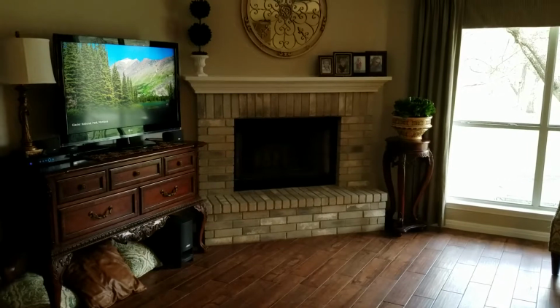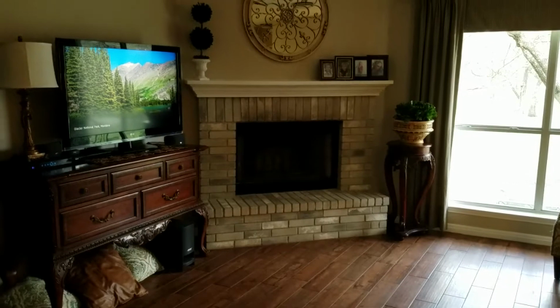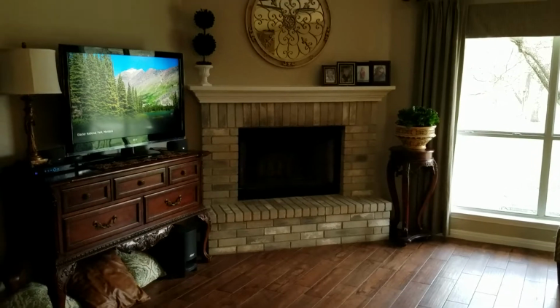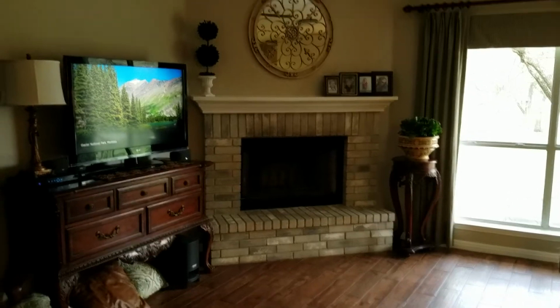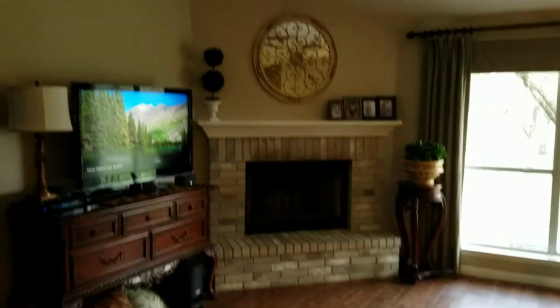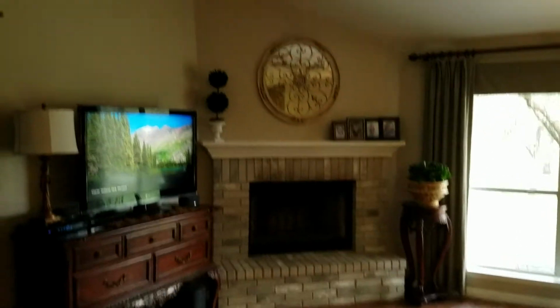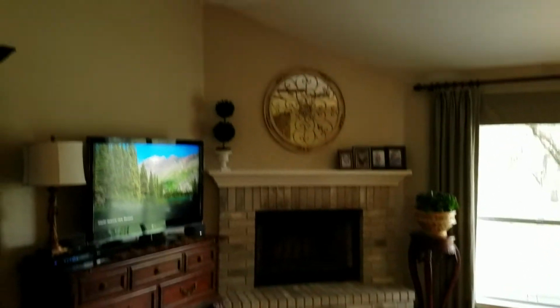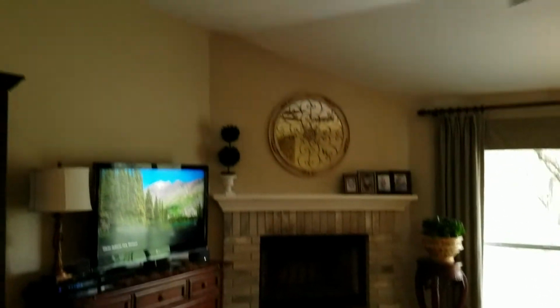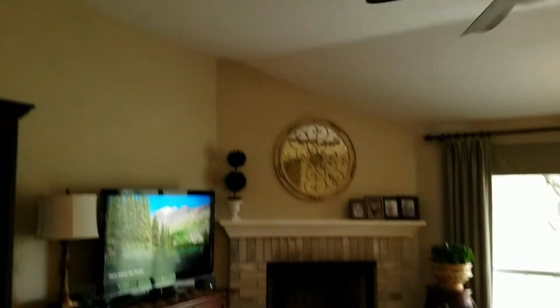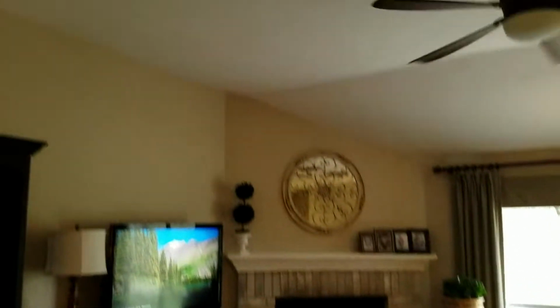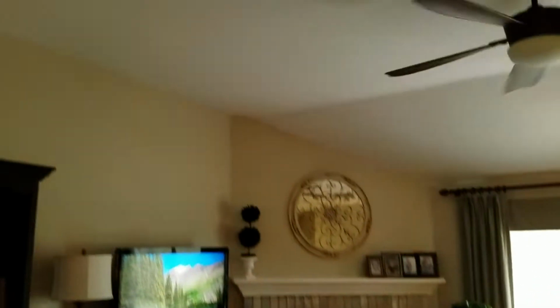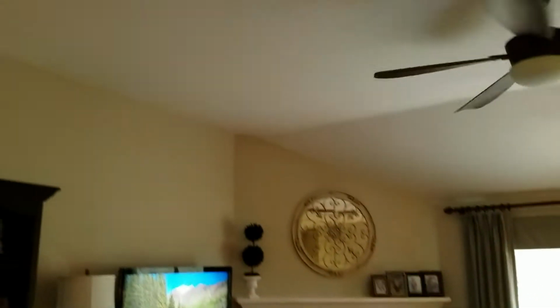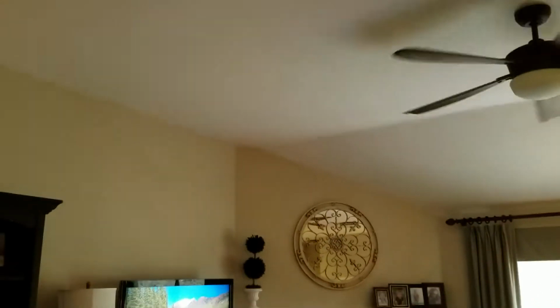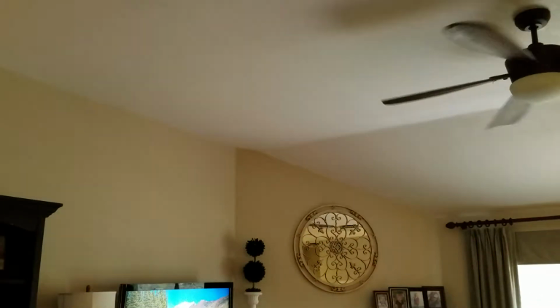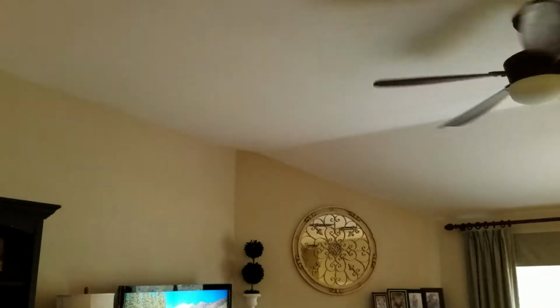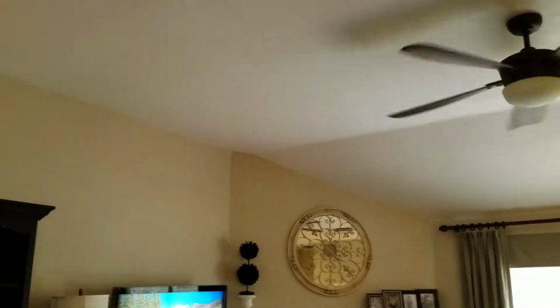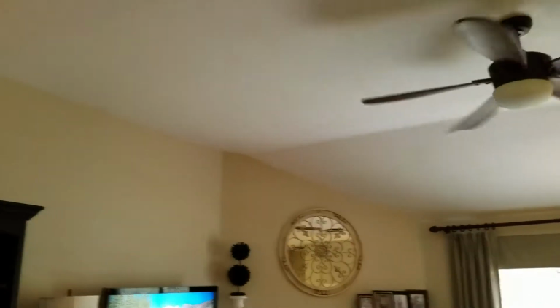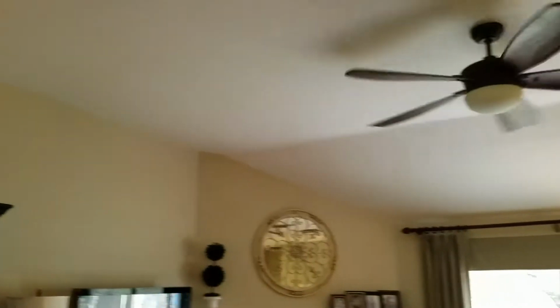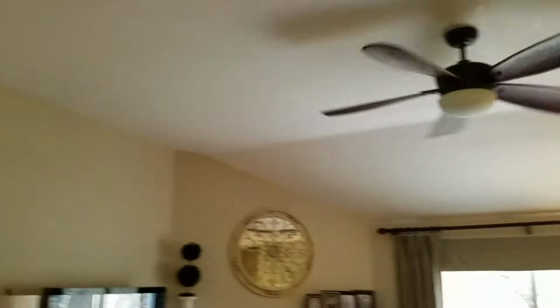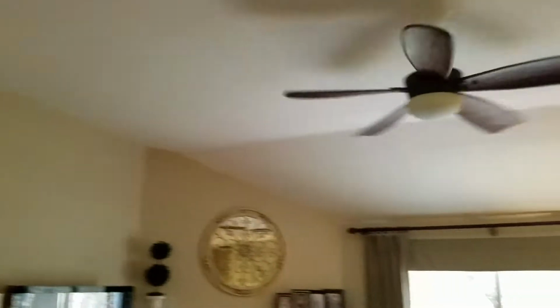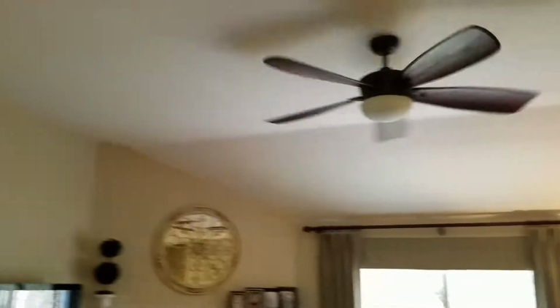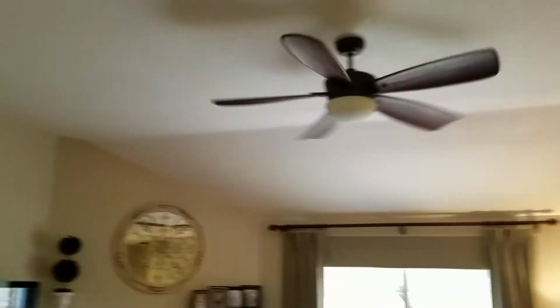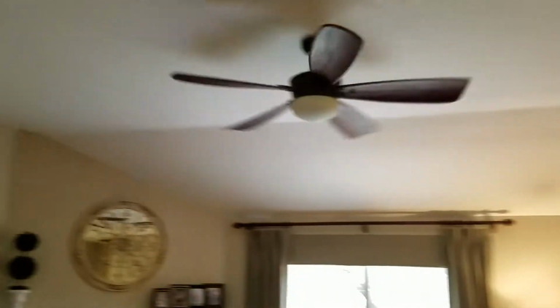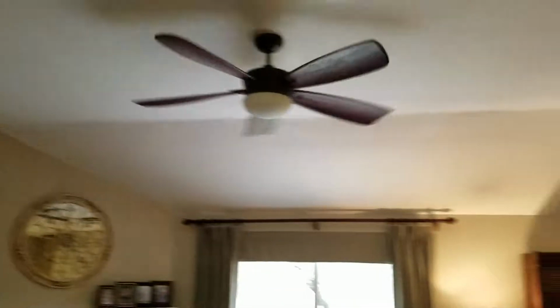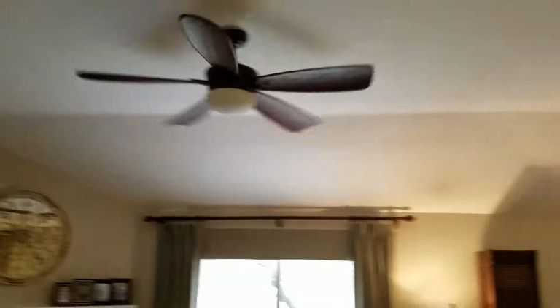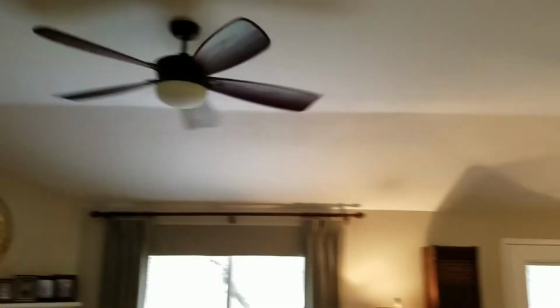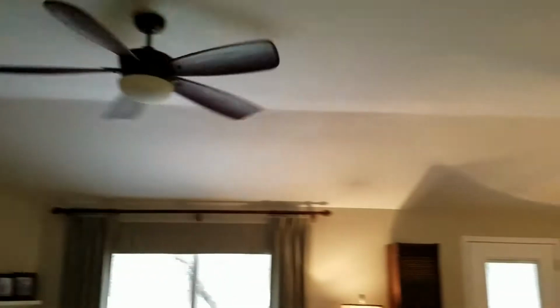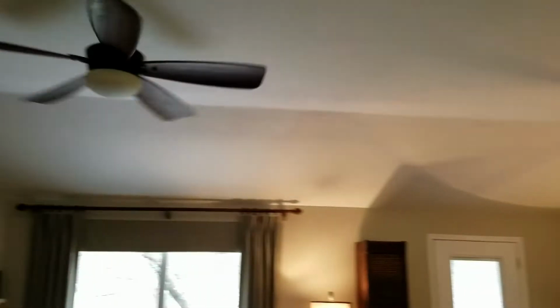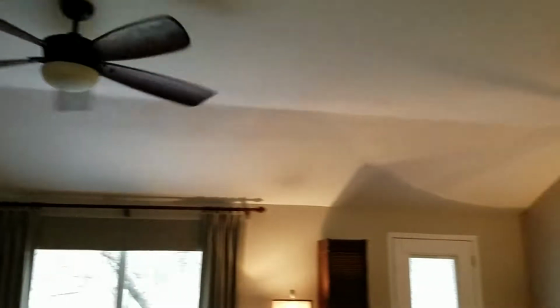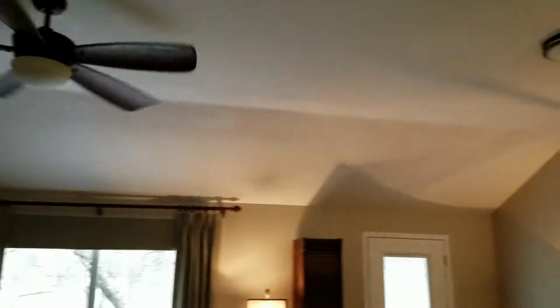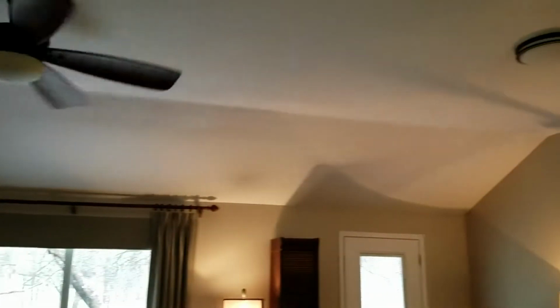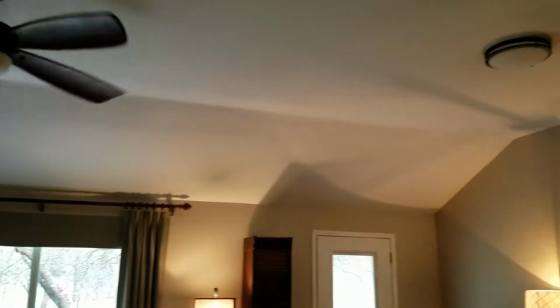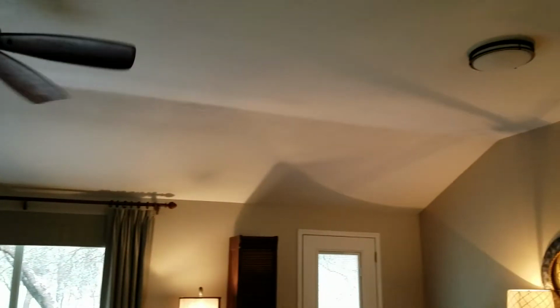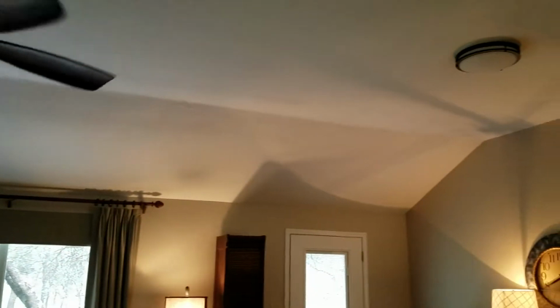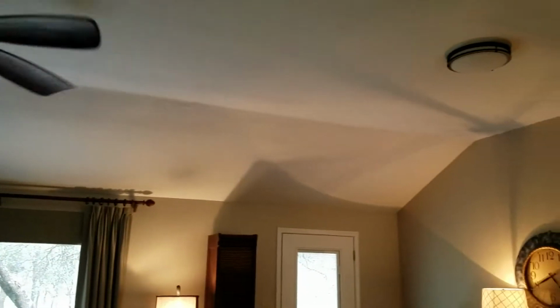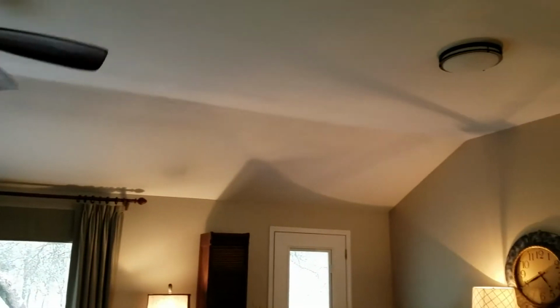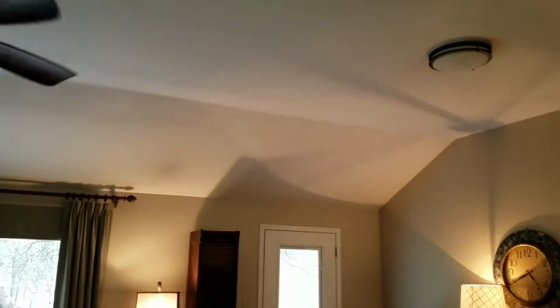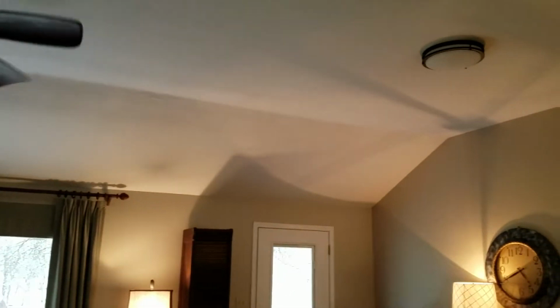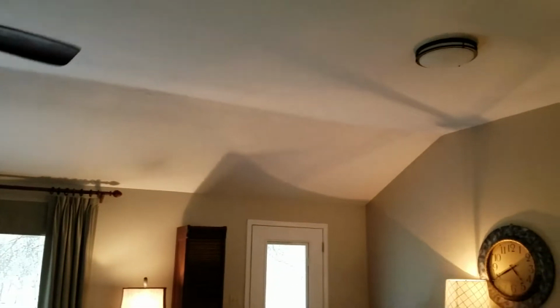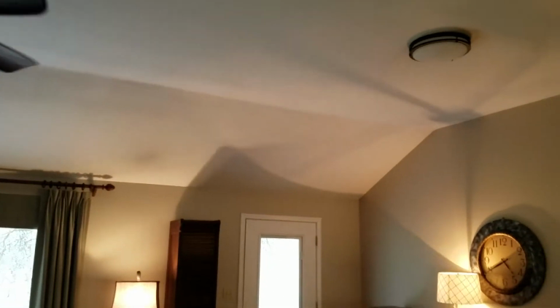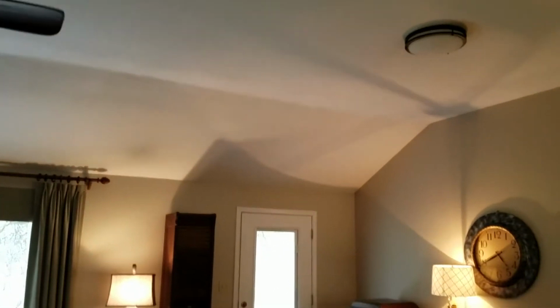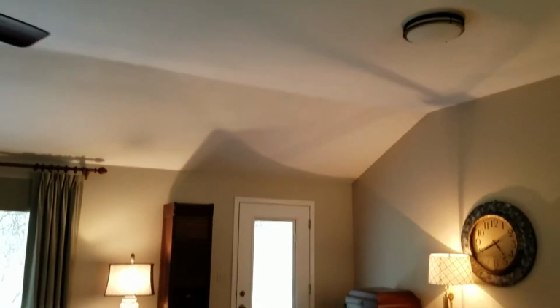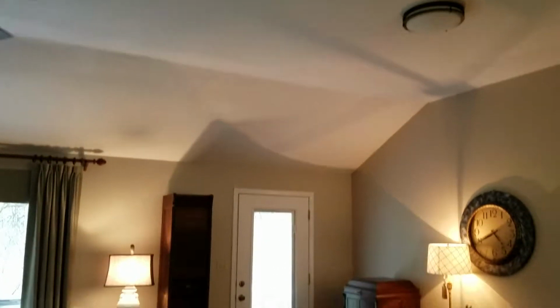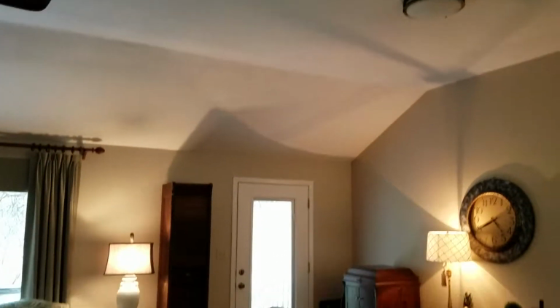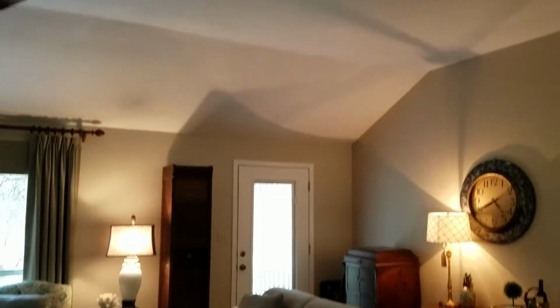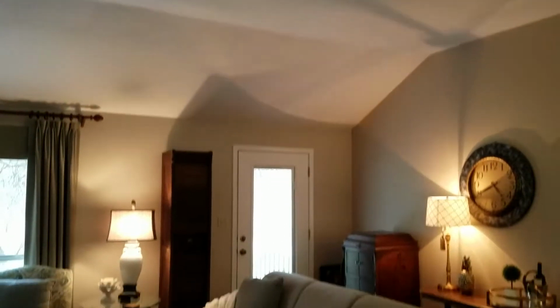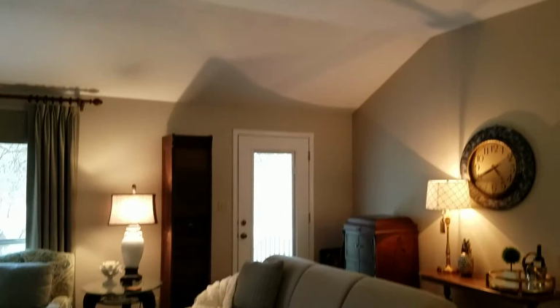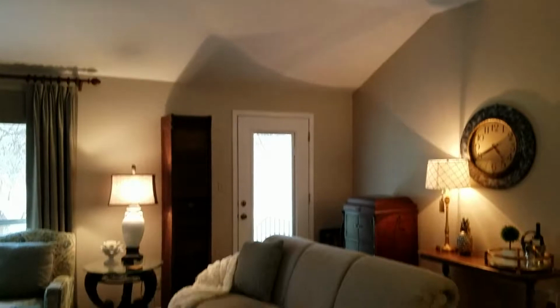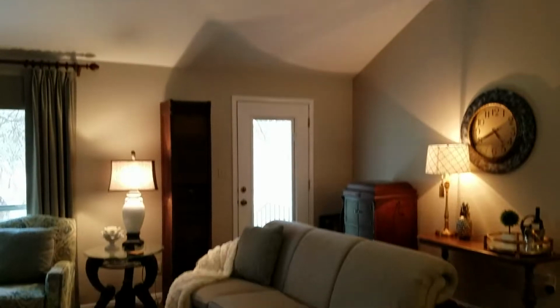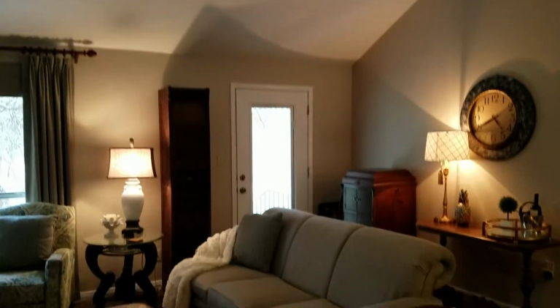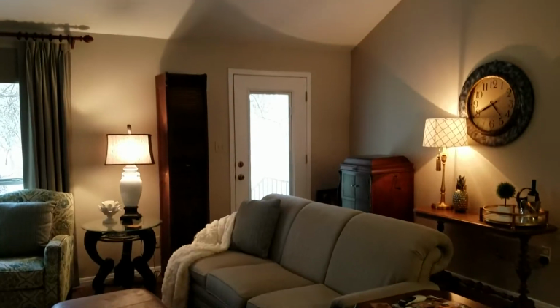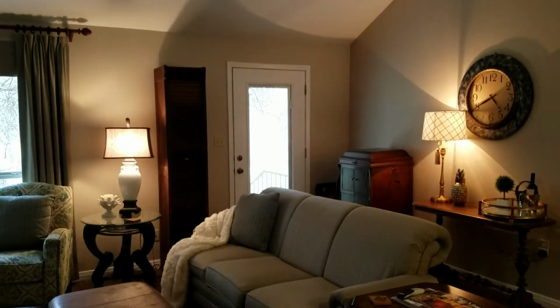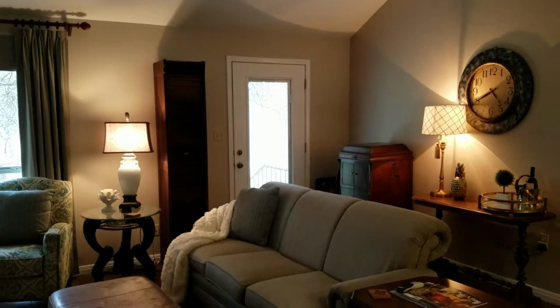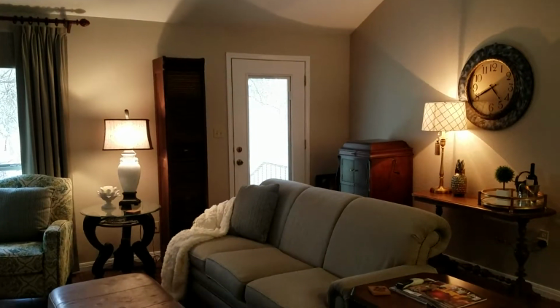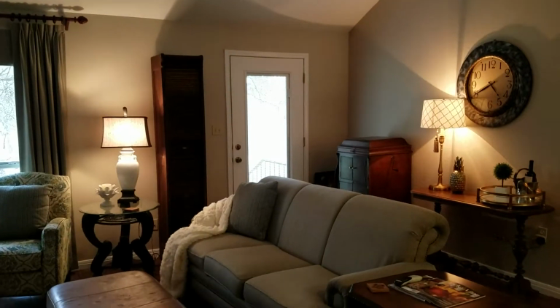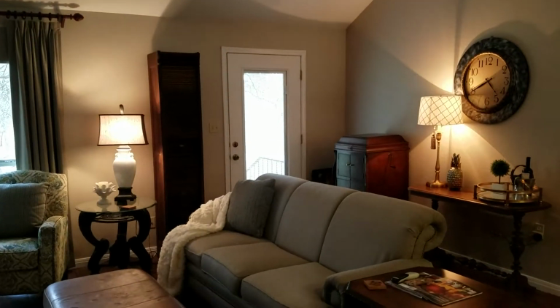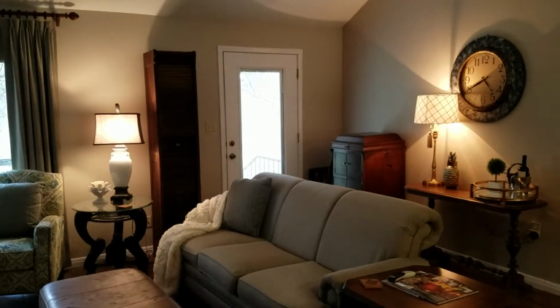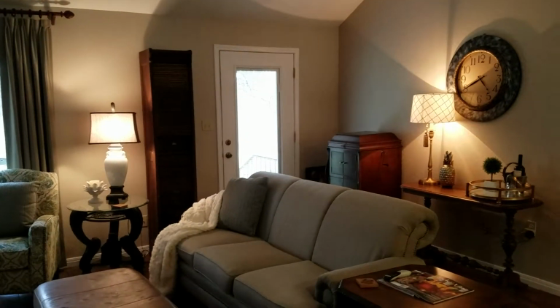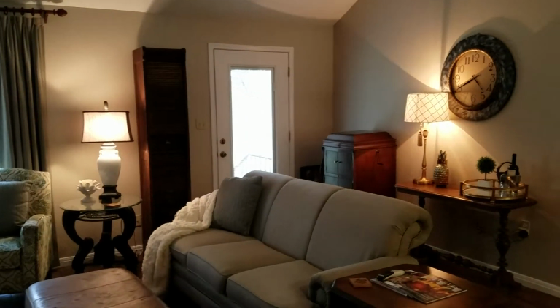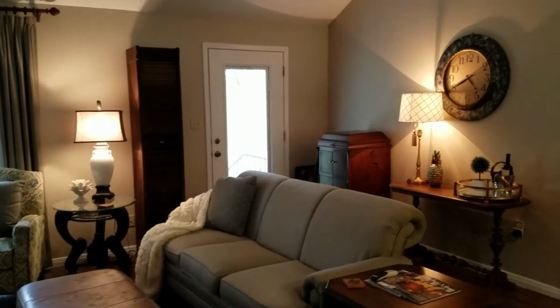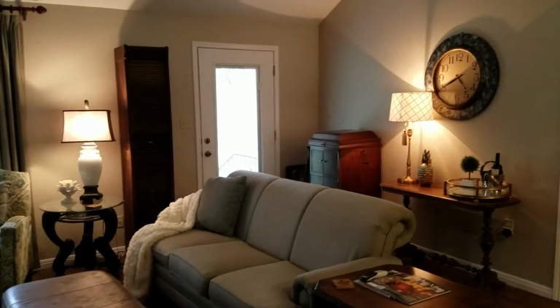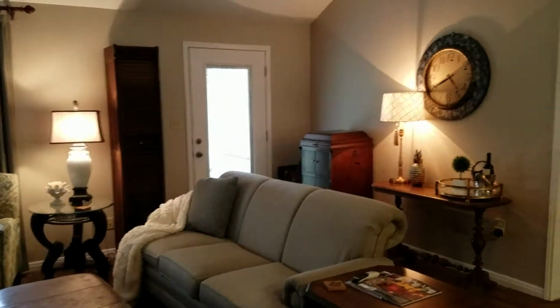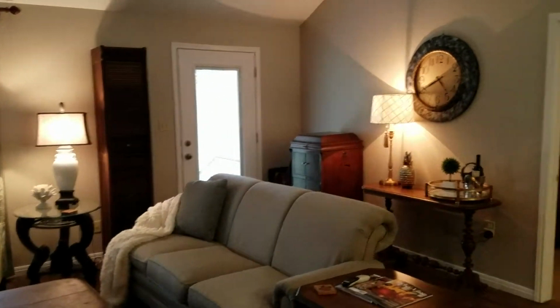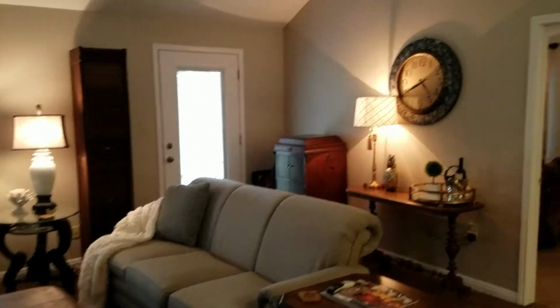You've got a fireplace, and I would say probably 10-foot ceilings in here.